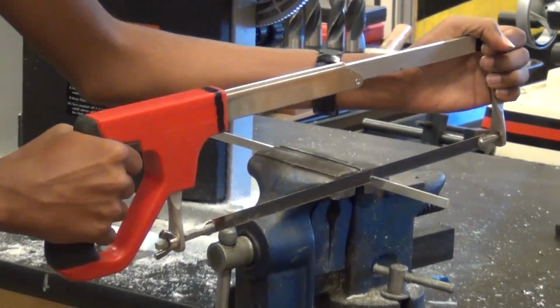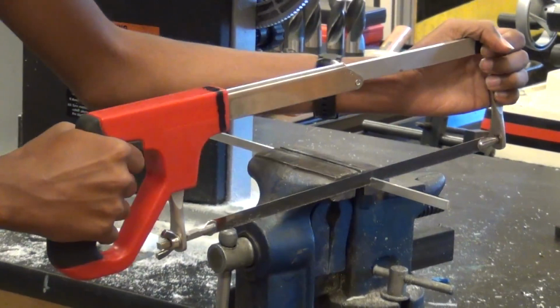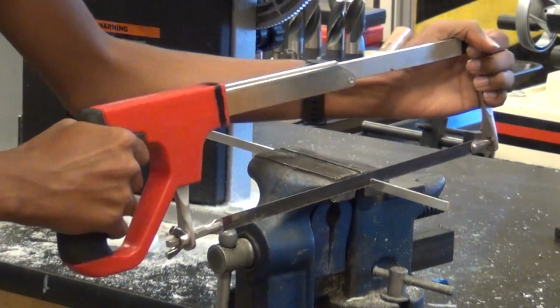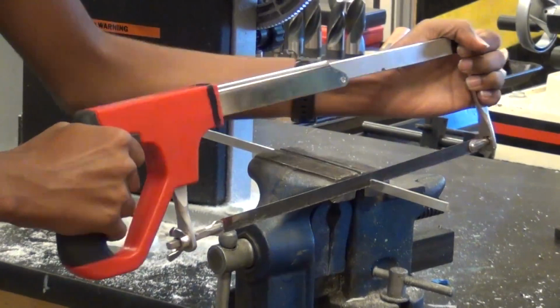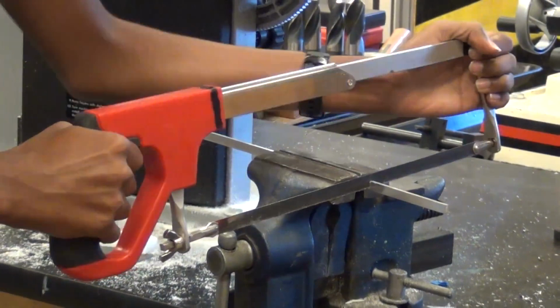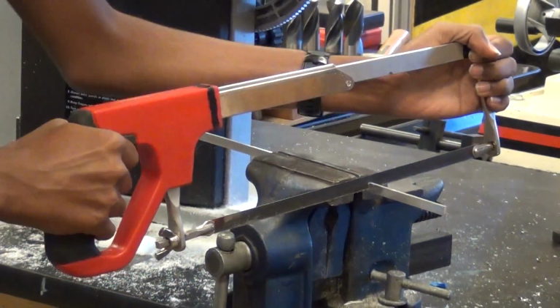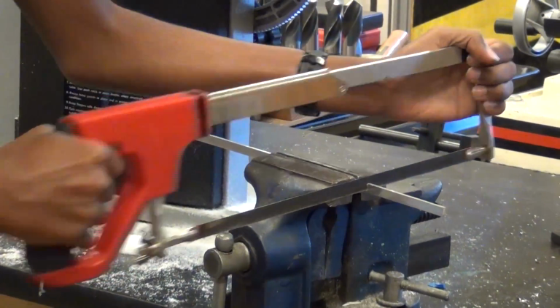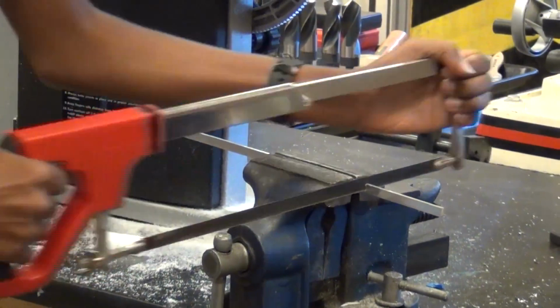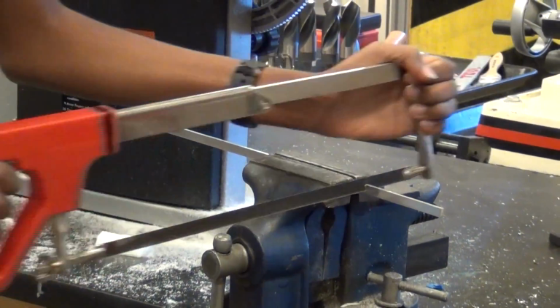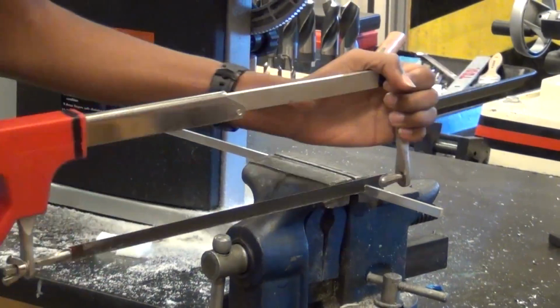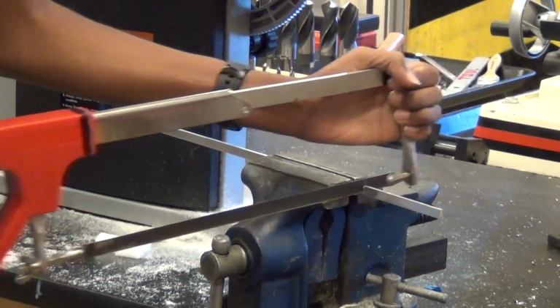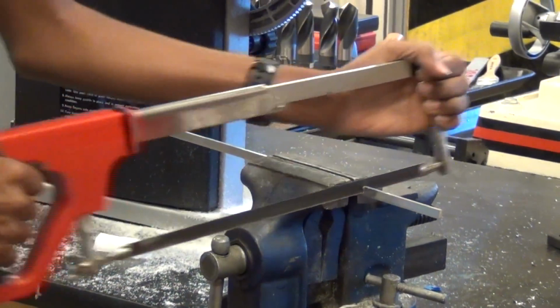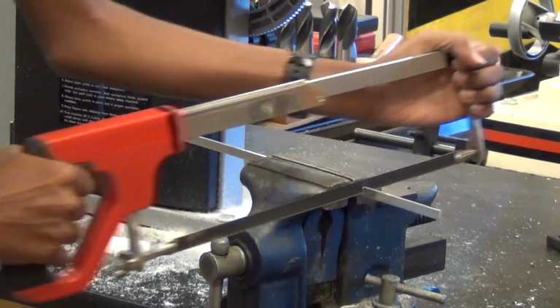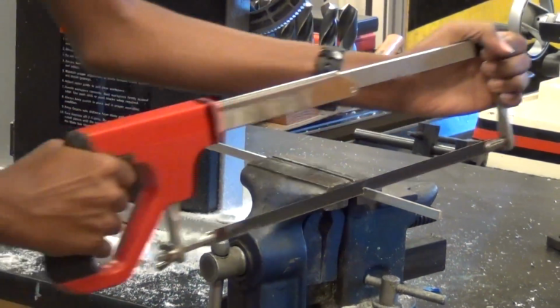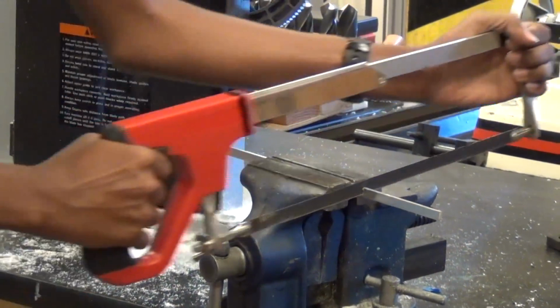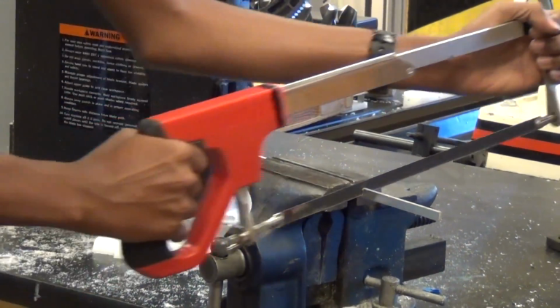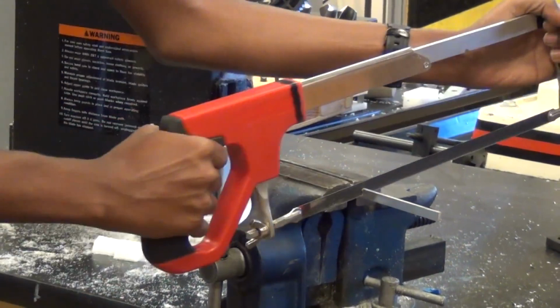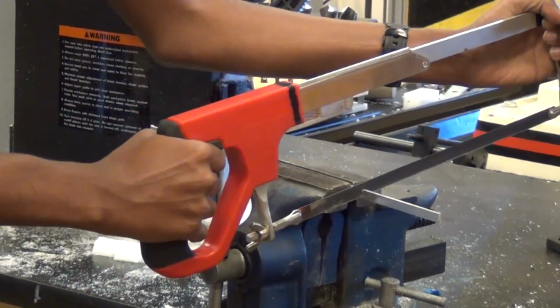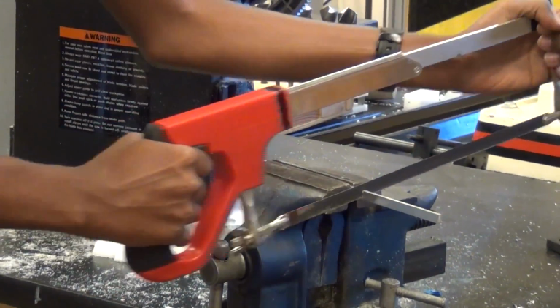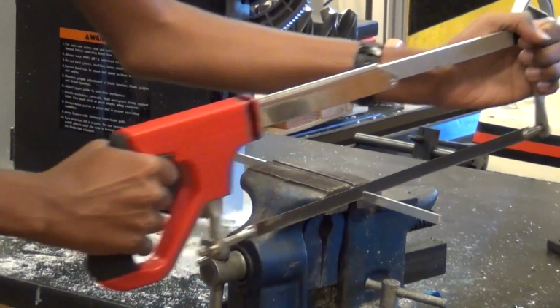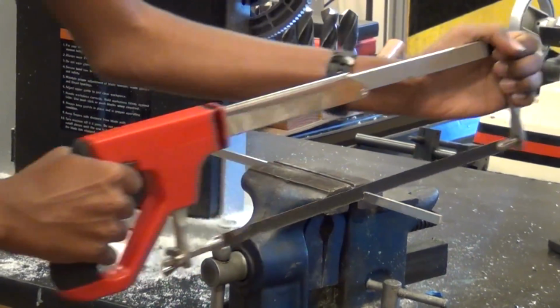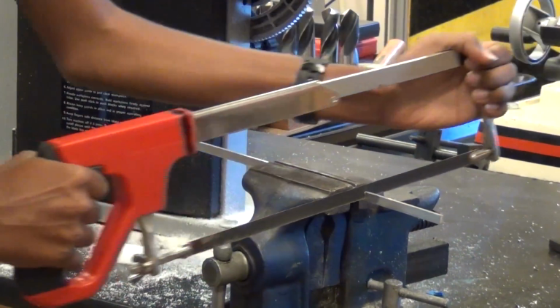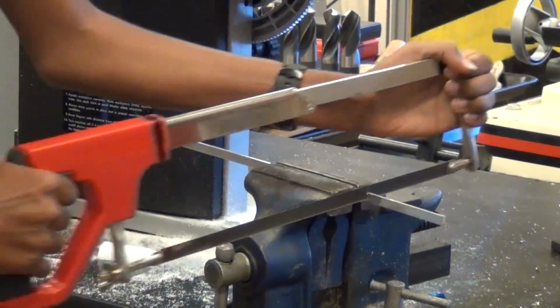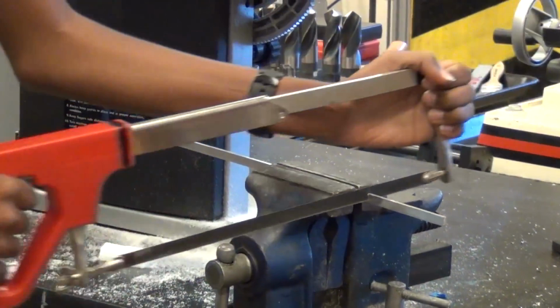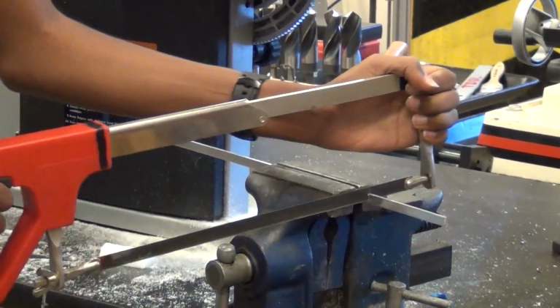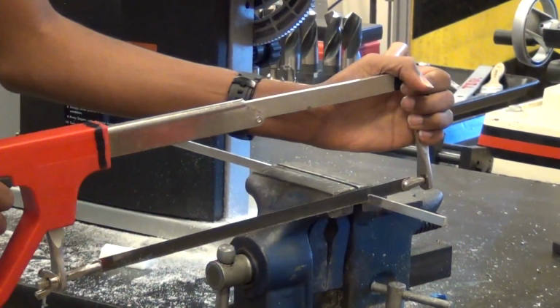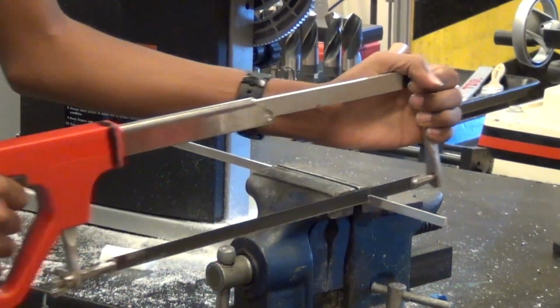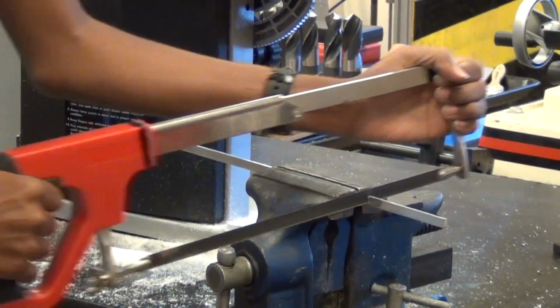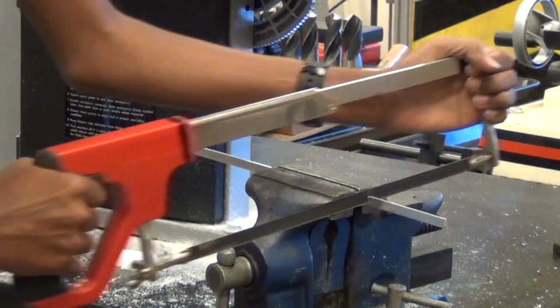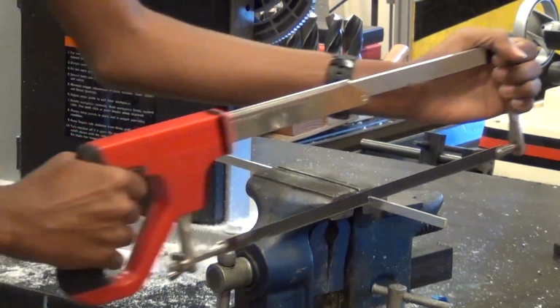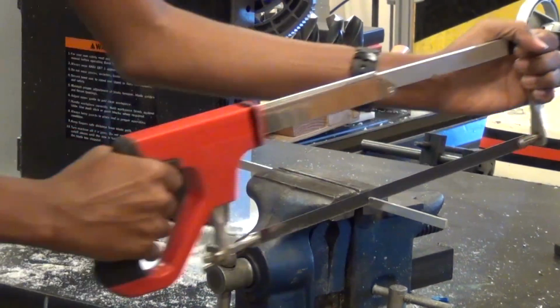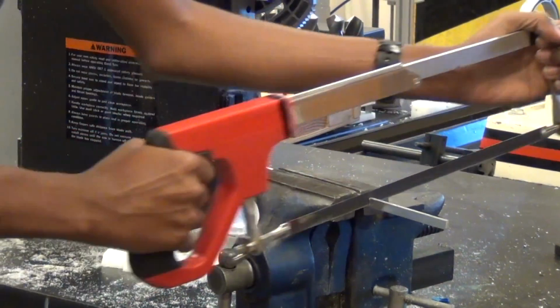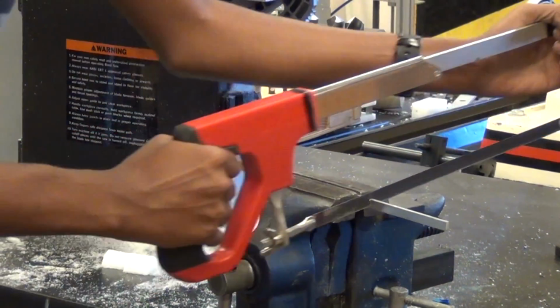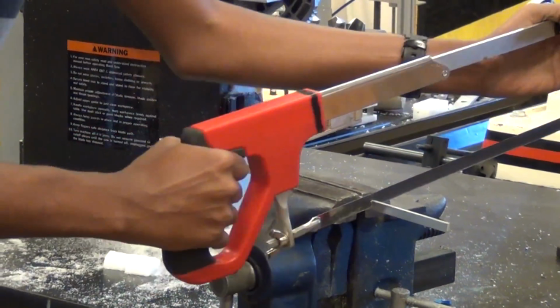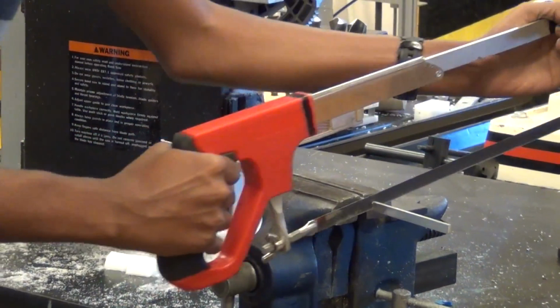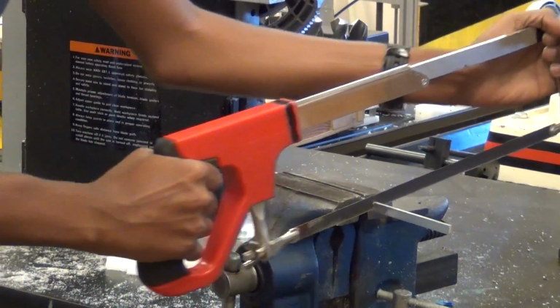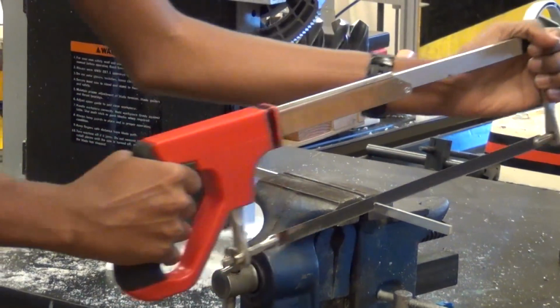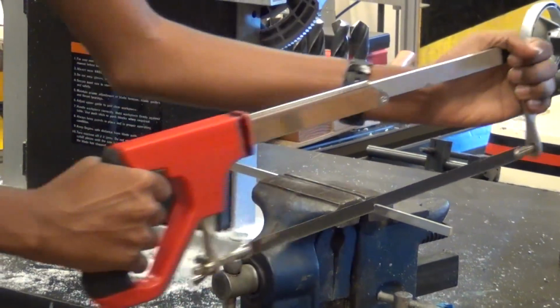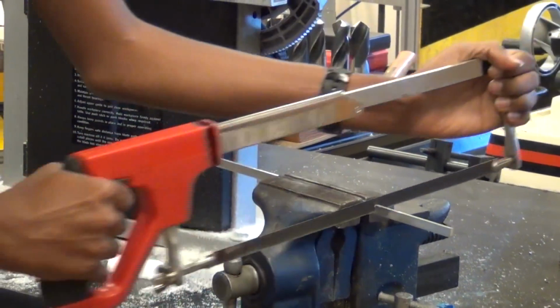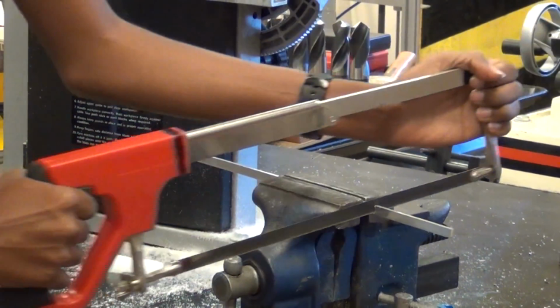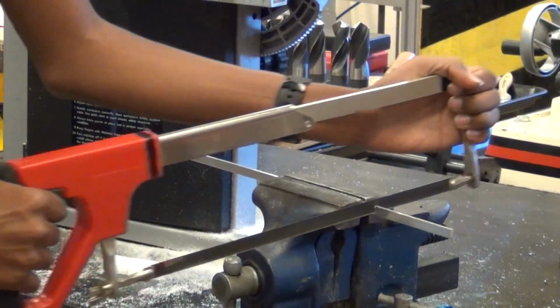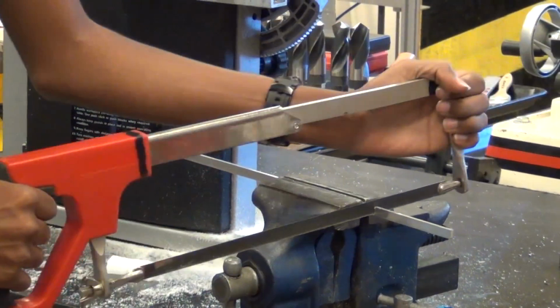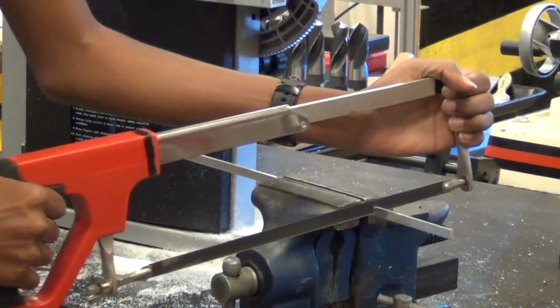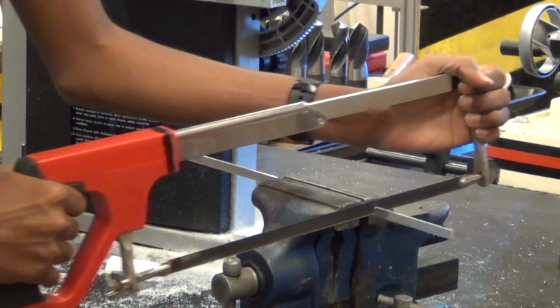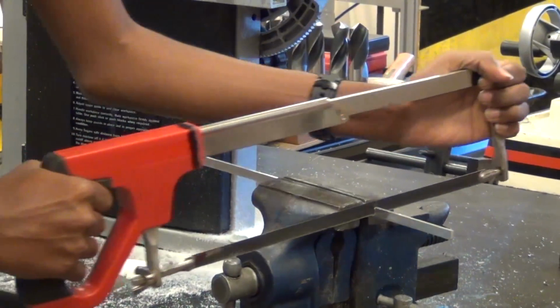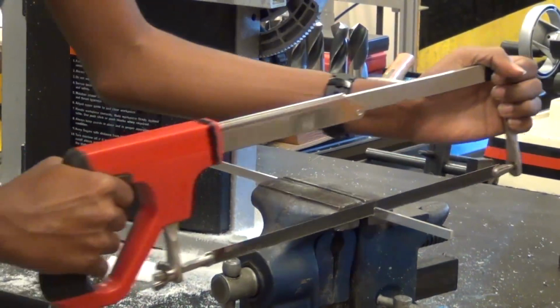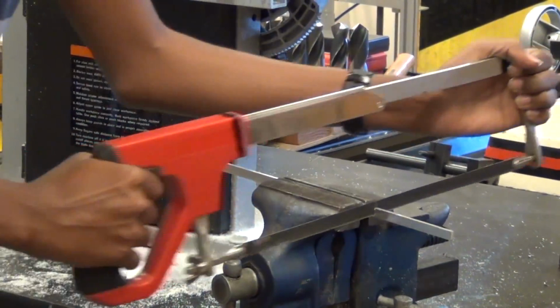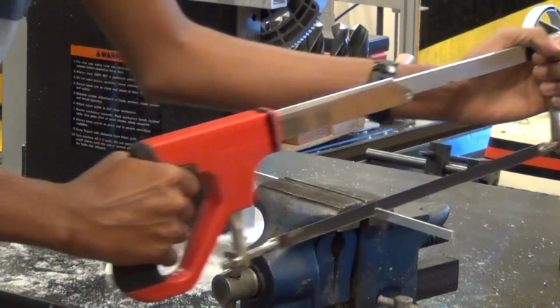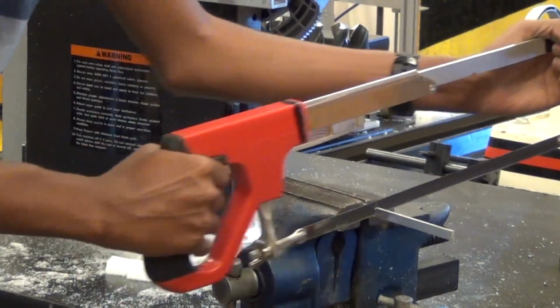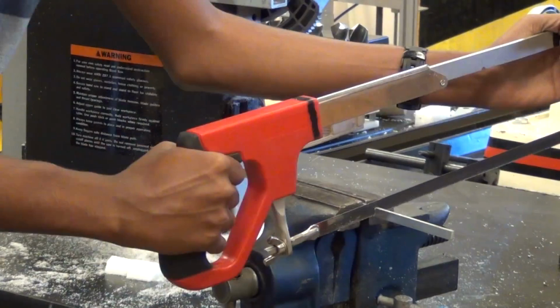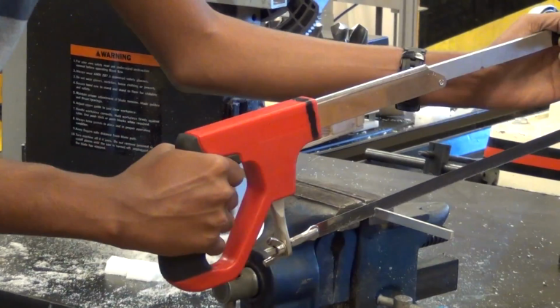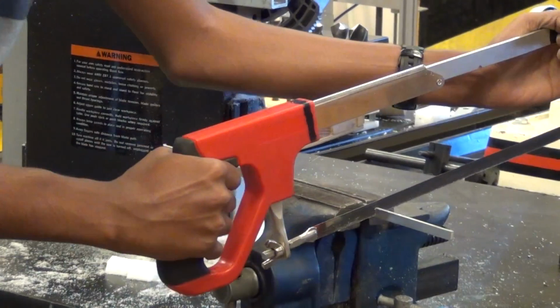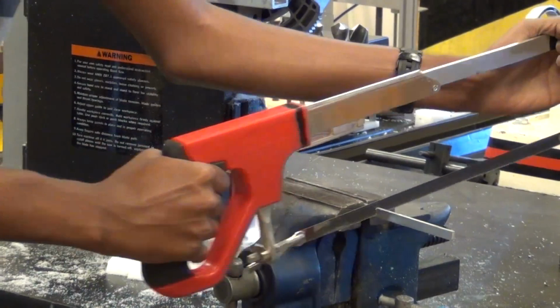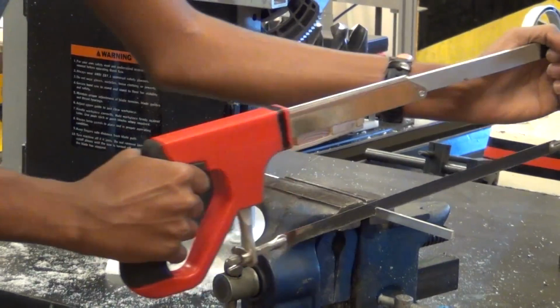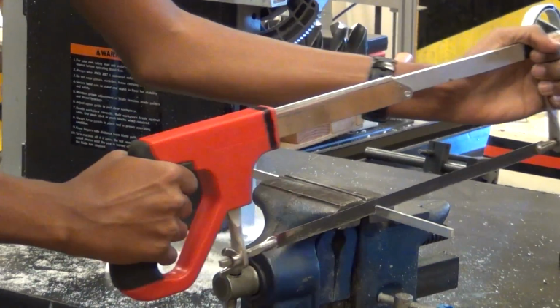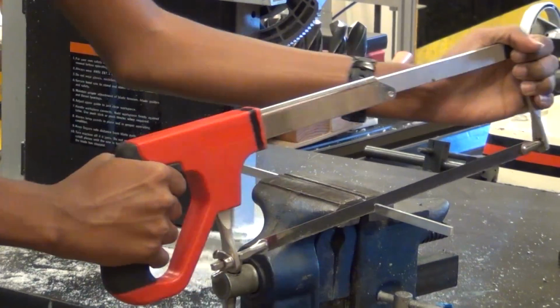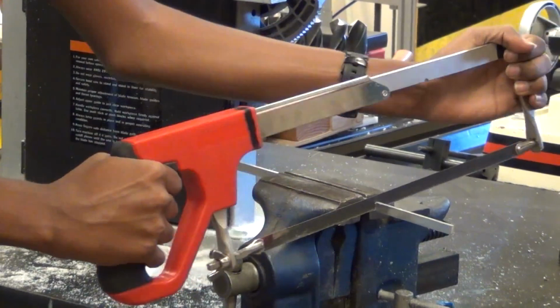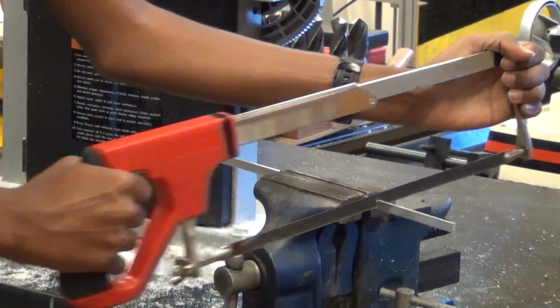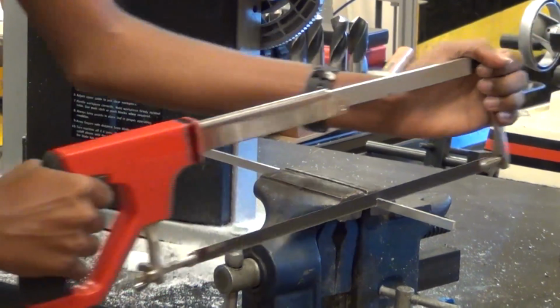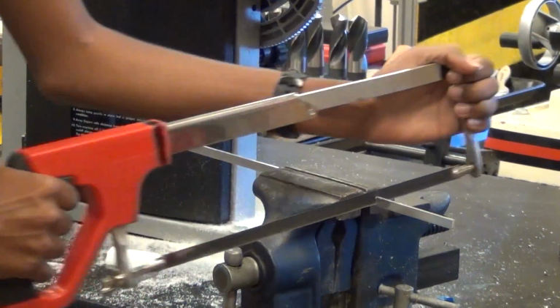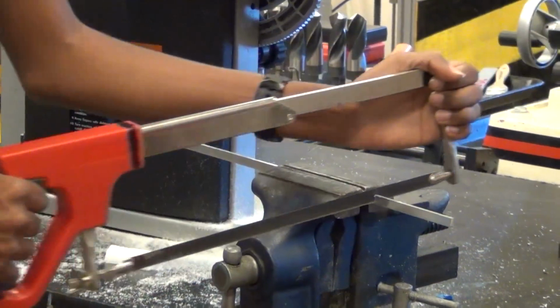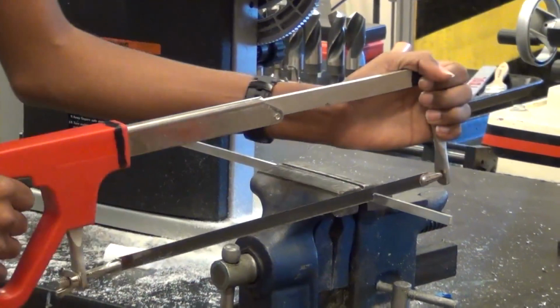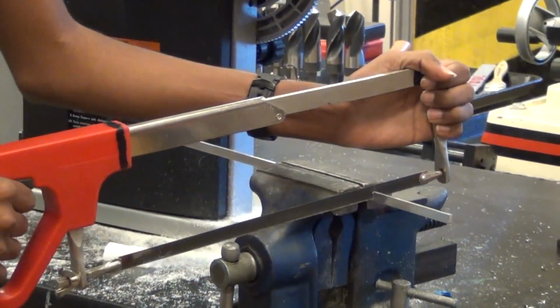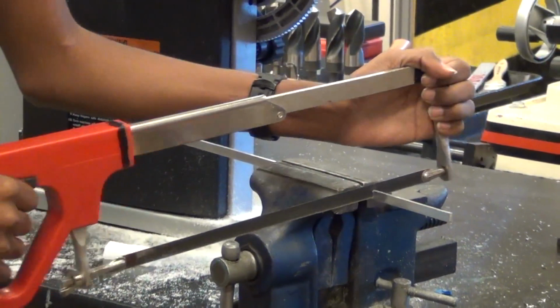When you're nearing the end of the piece that you're cutting through, apply less pressure to avoid swinging through and chopping your leg.